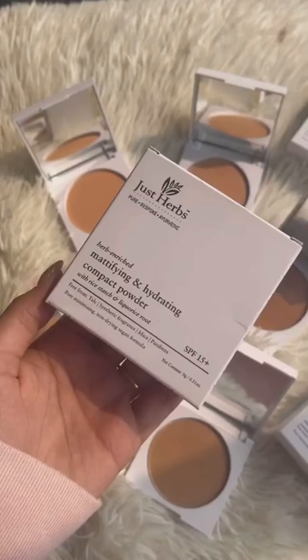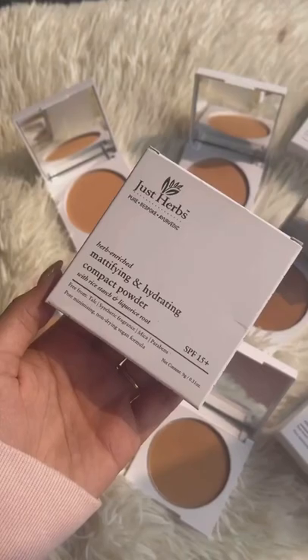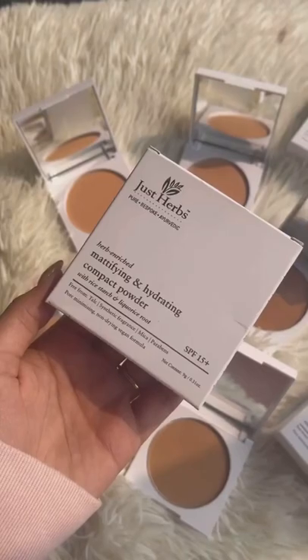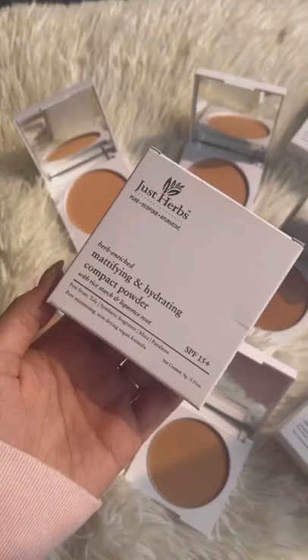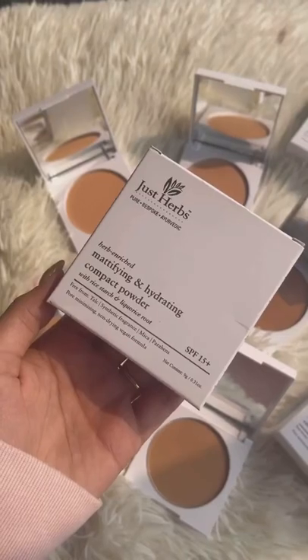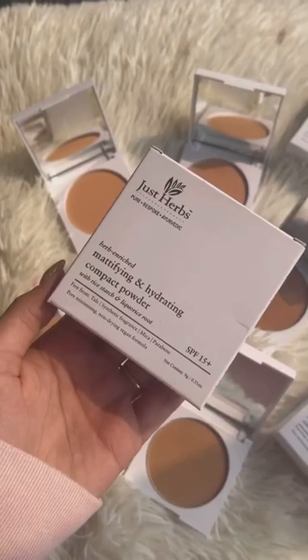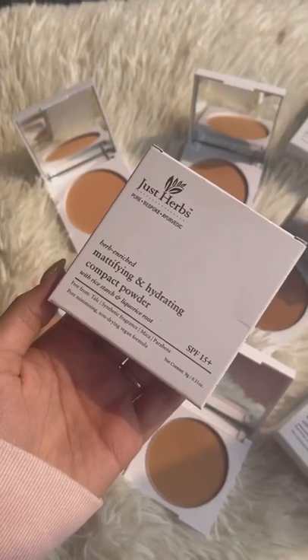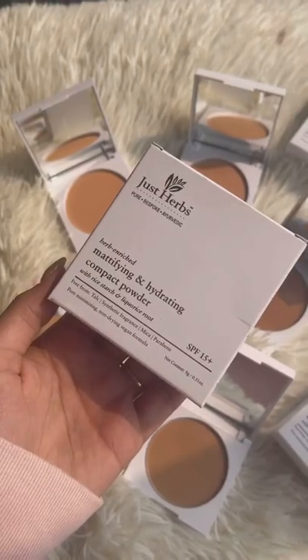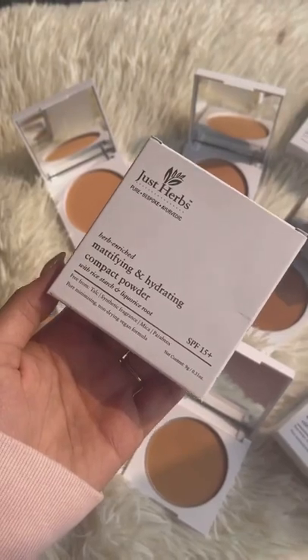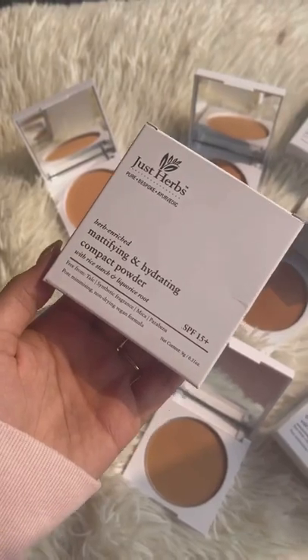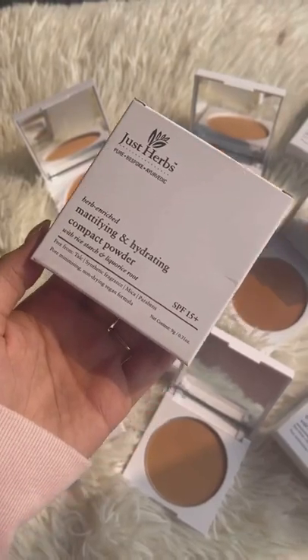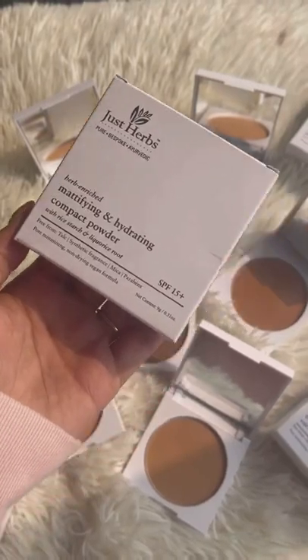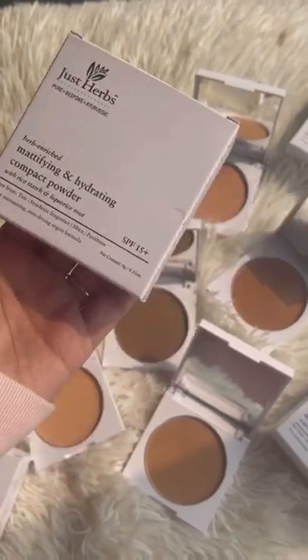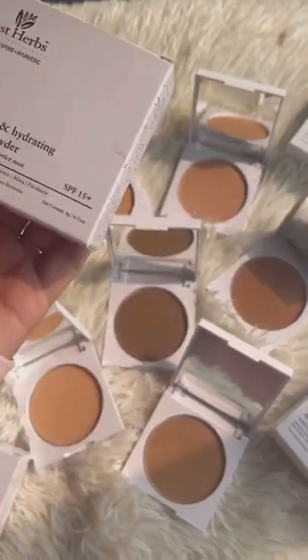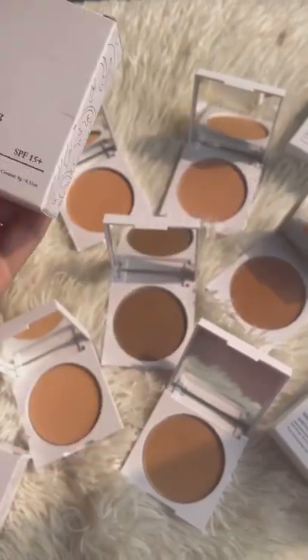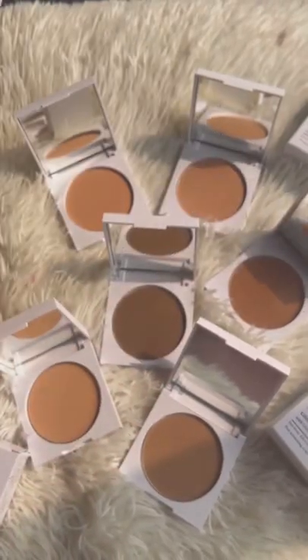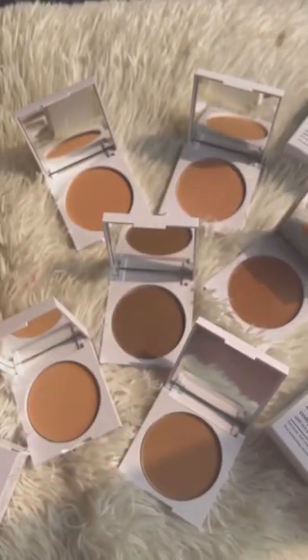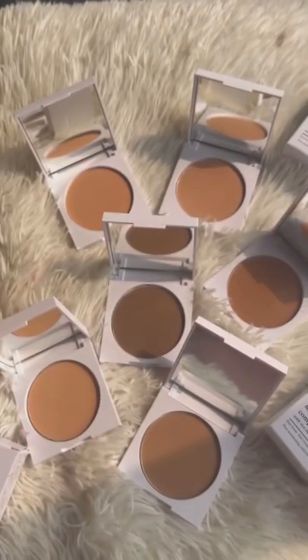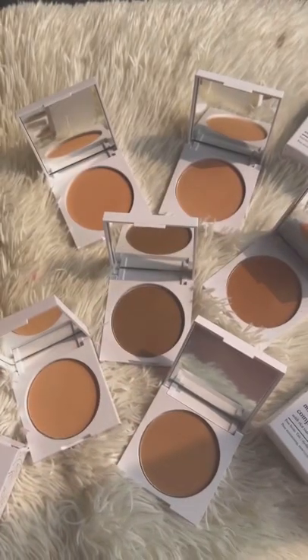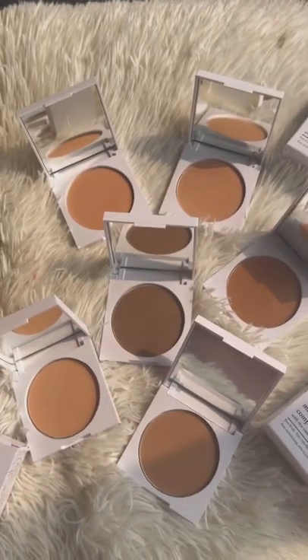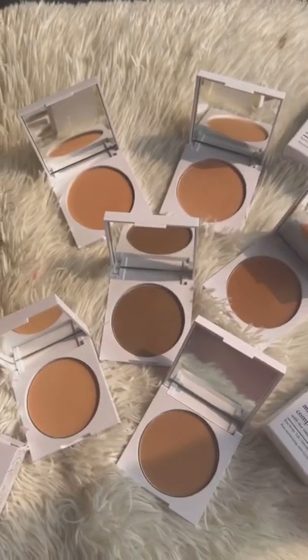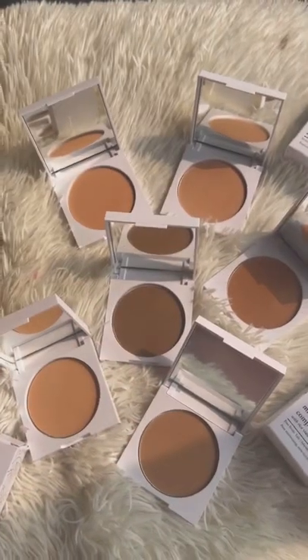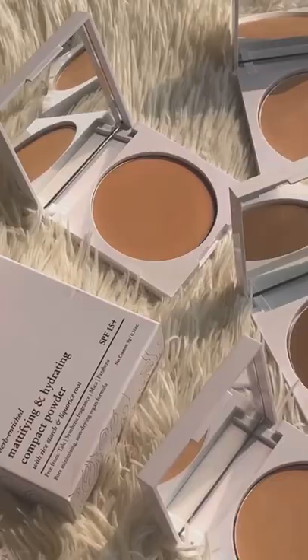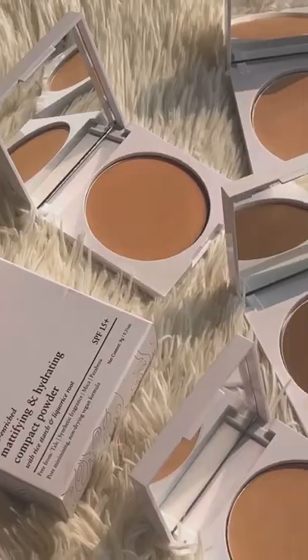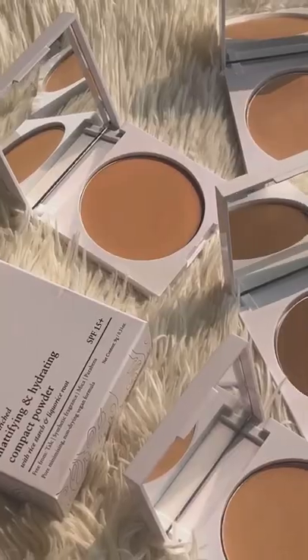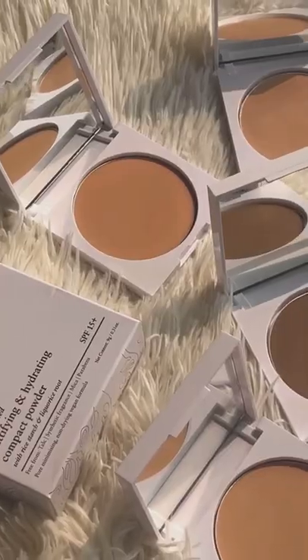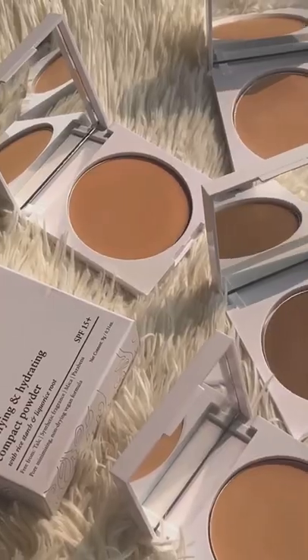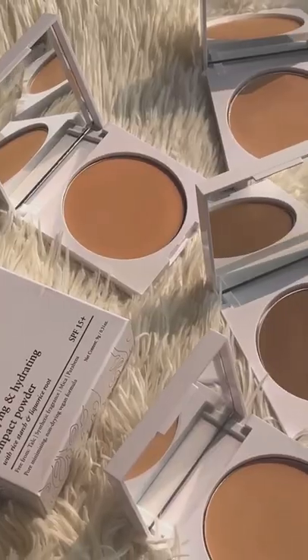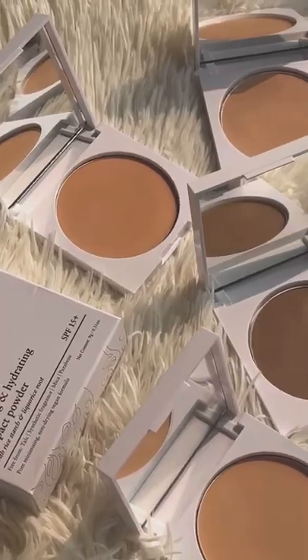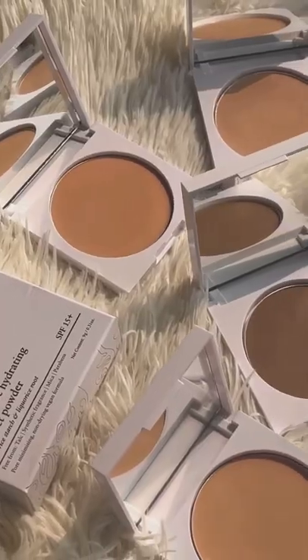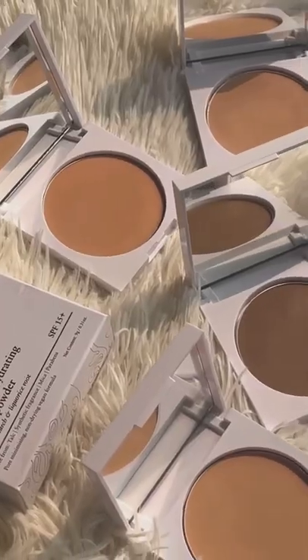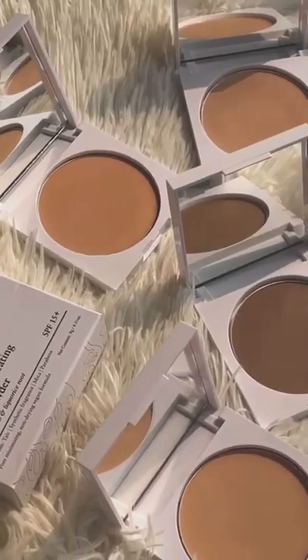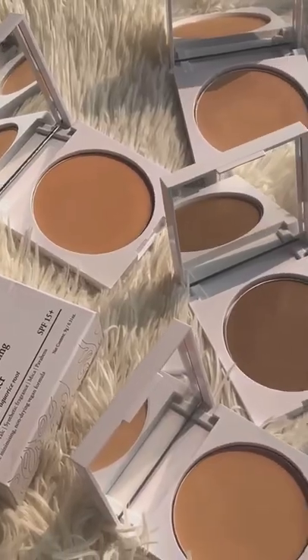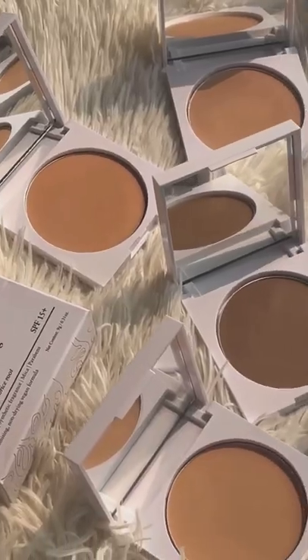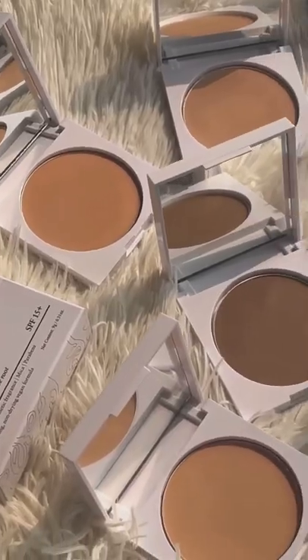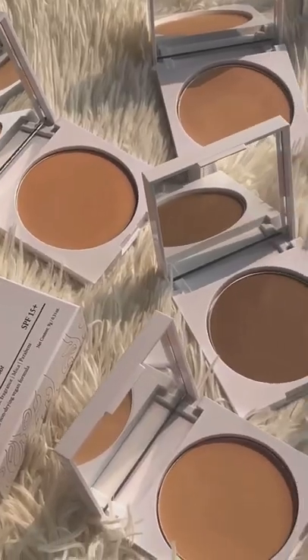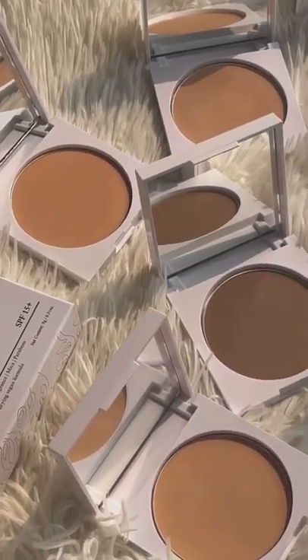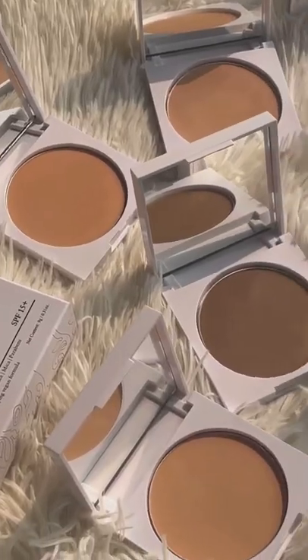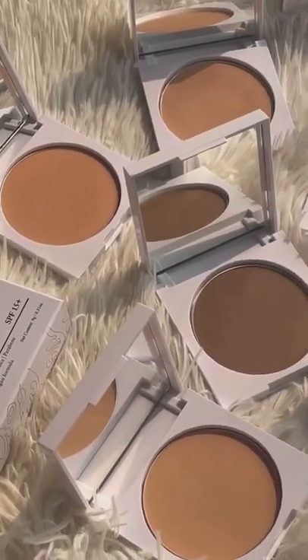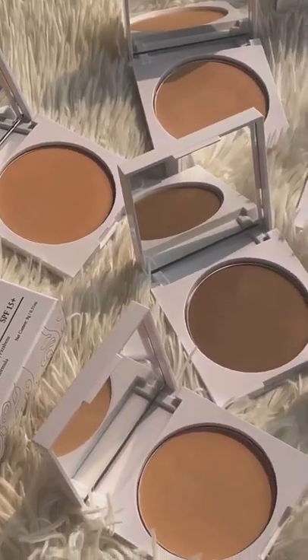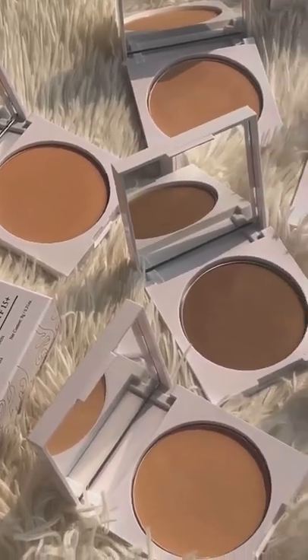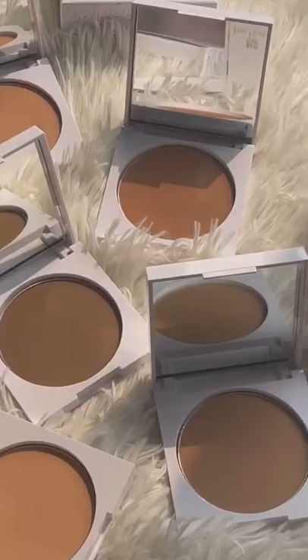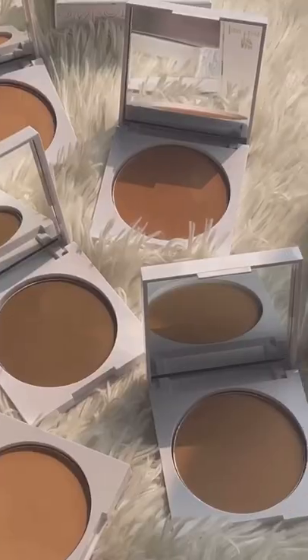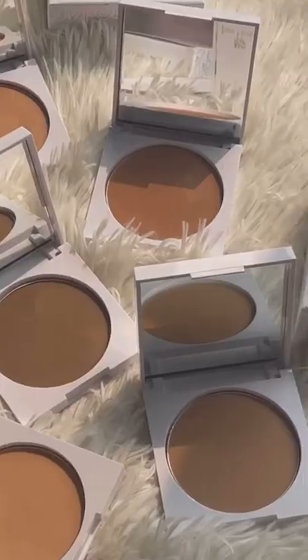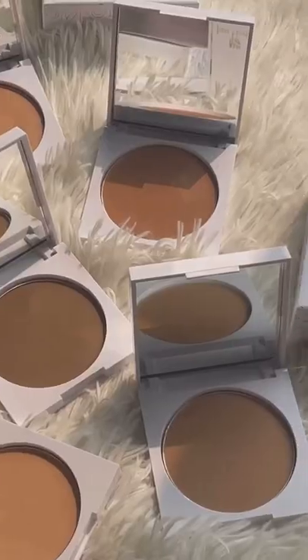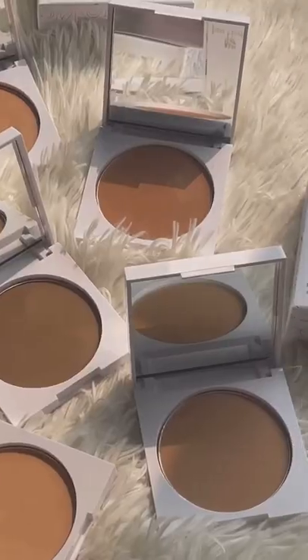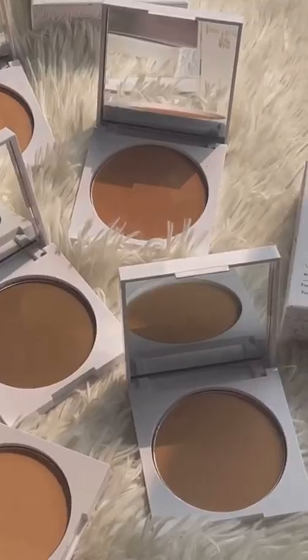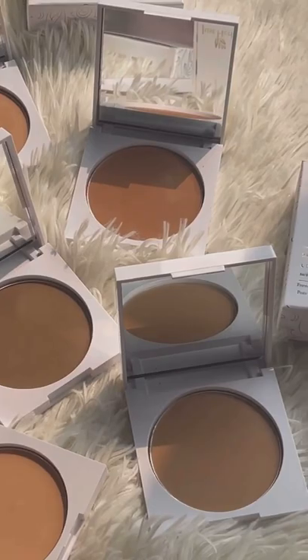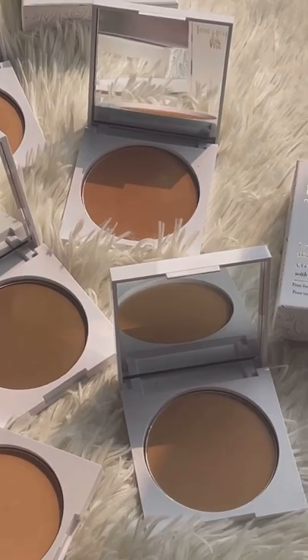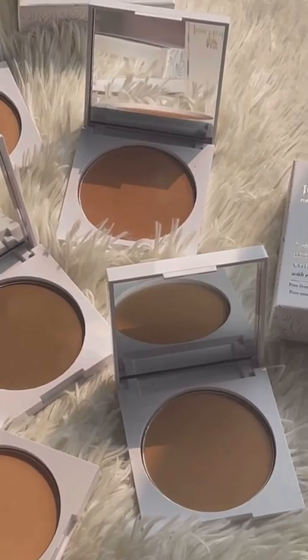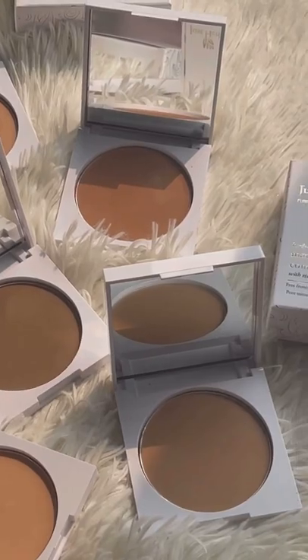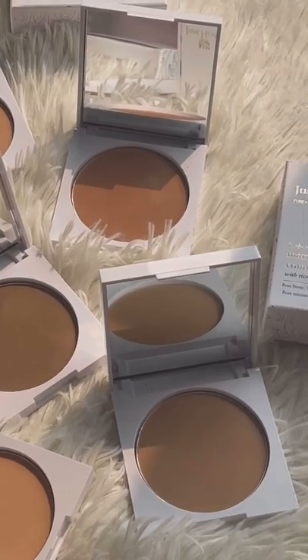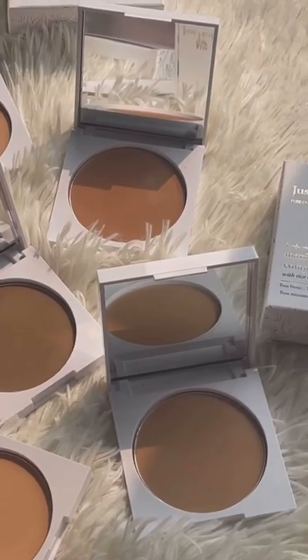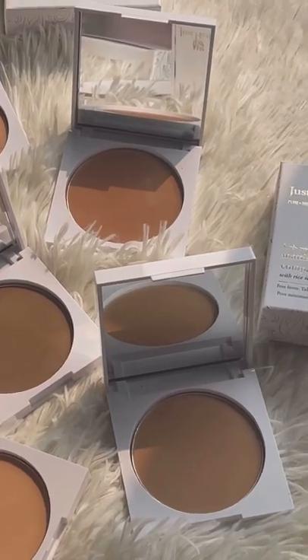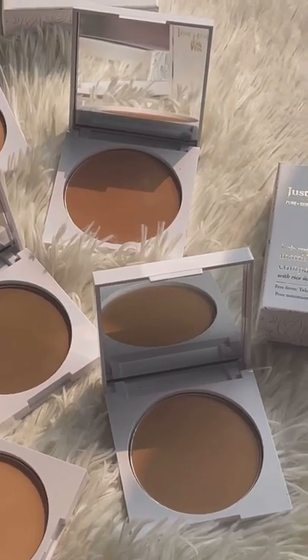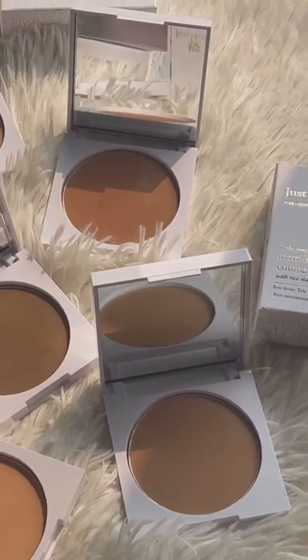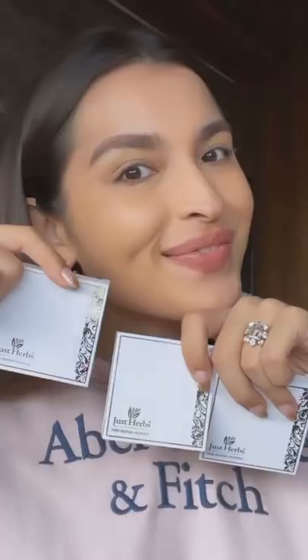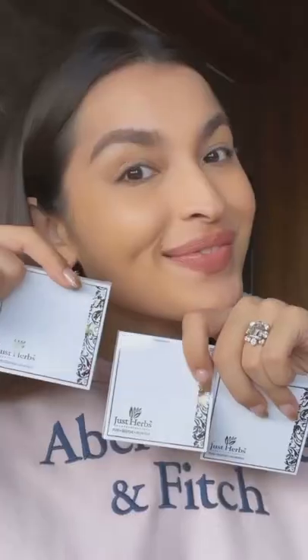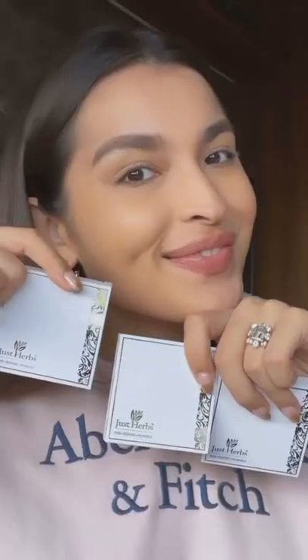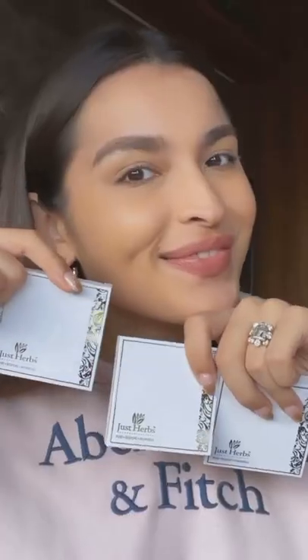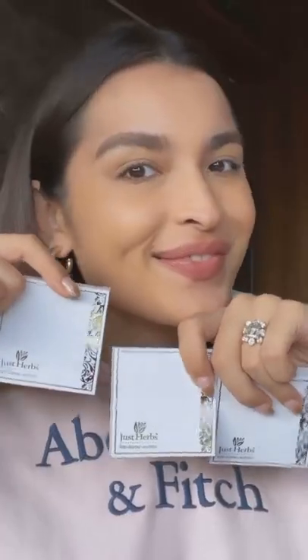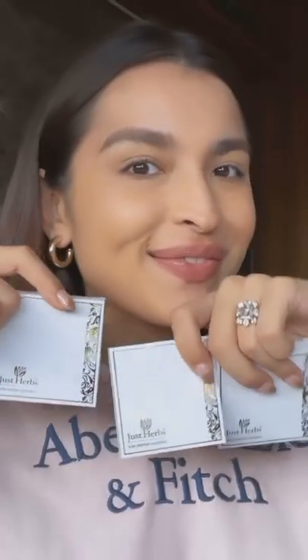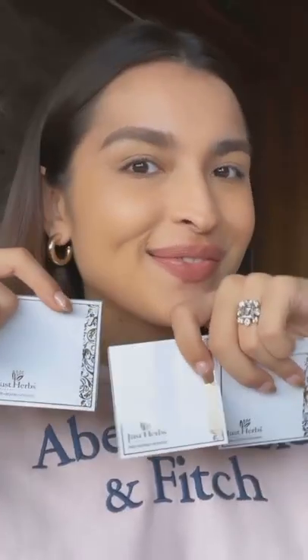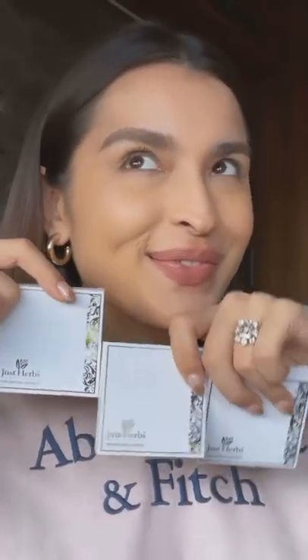Okay, let's go to the brand new launch by Just Herbs India together. We have their mattifying and hydrating compact powders in six beautiful shades.